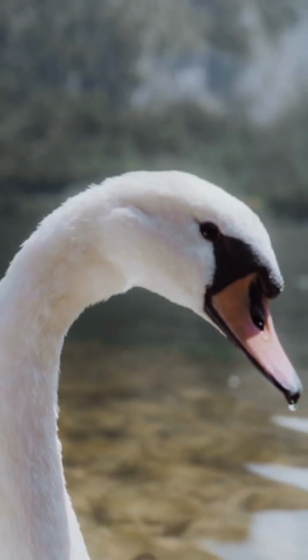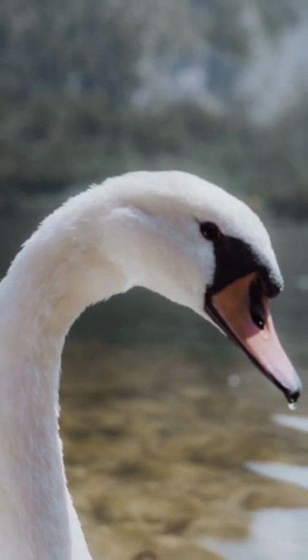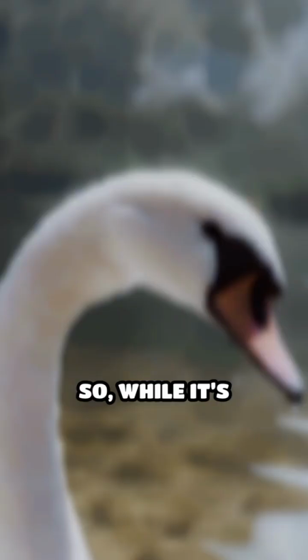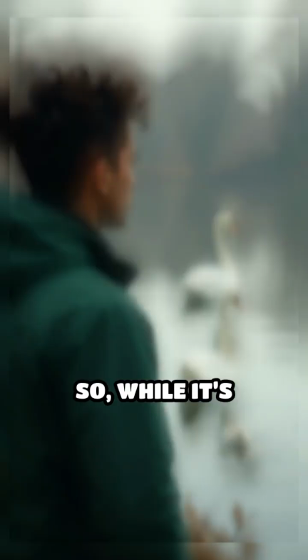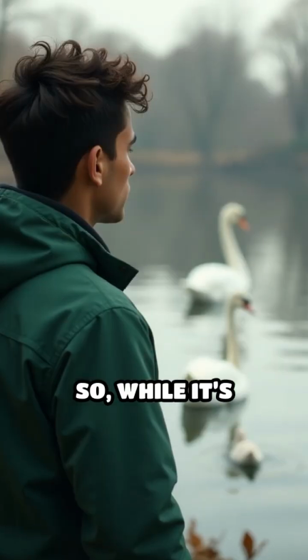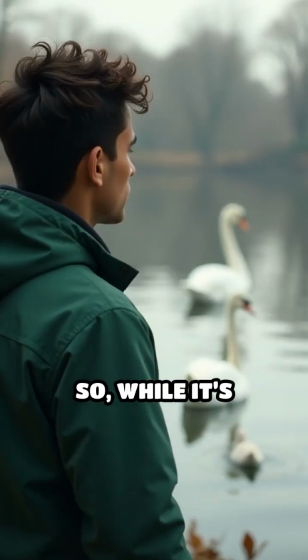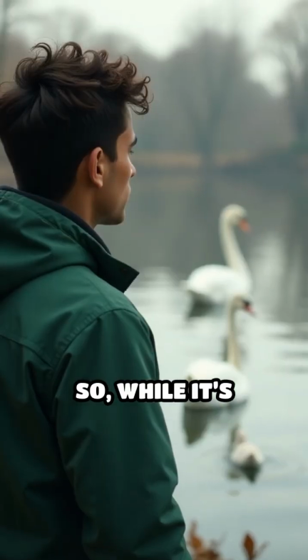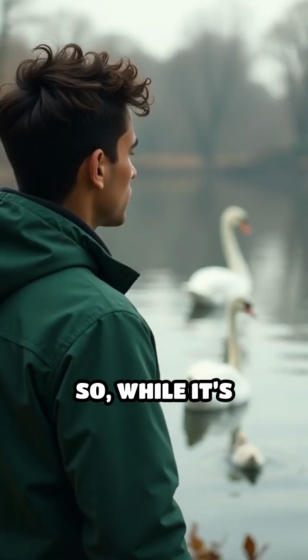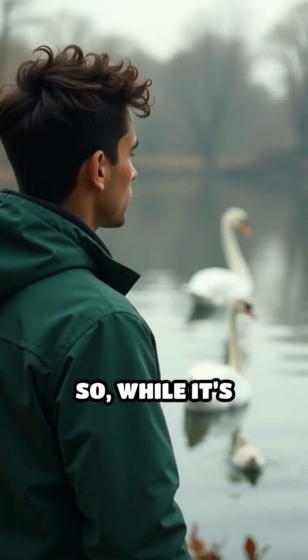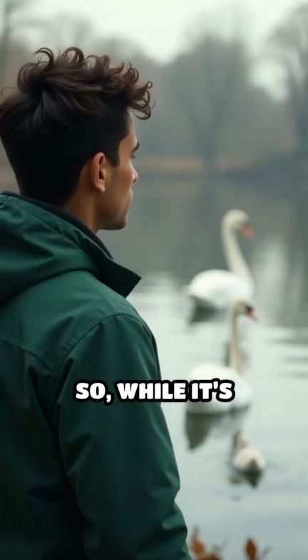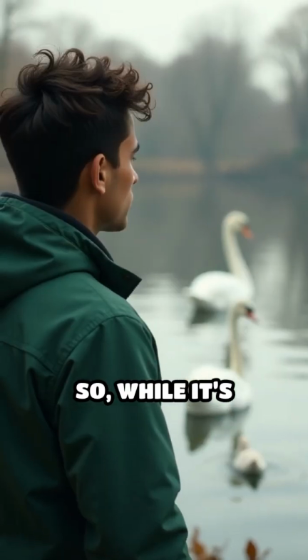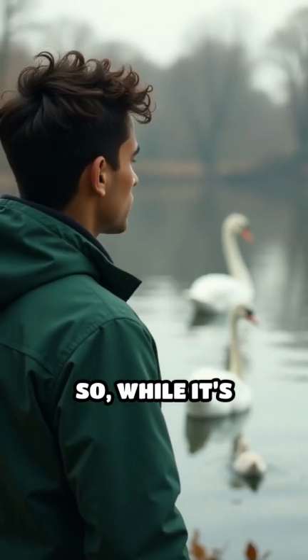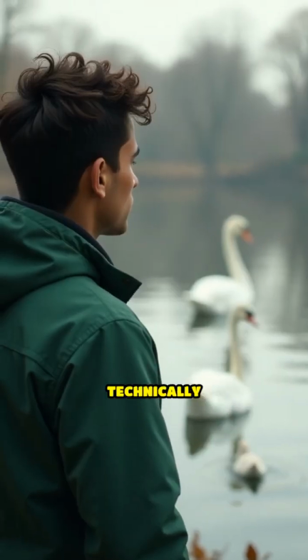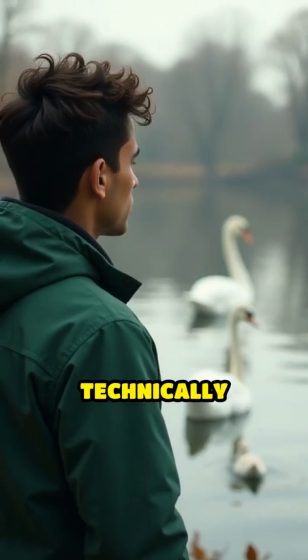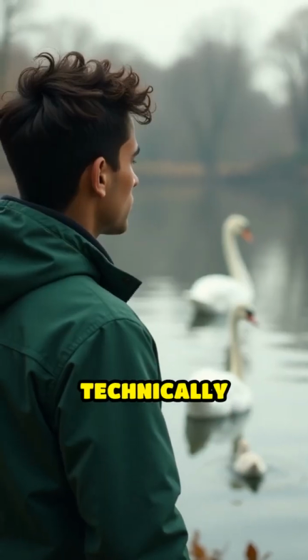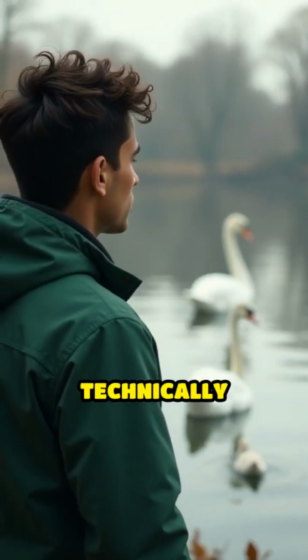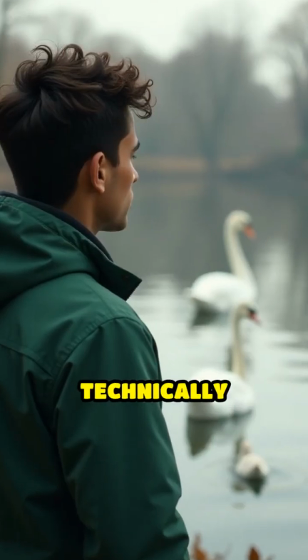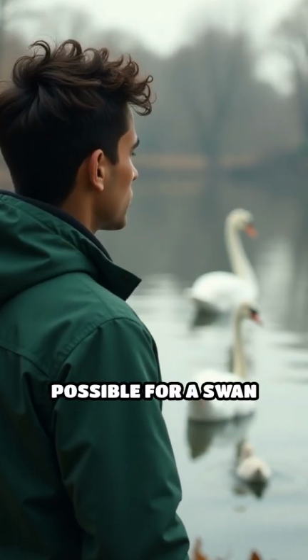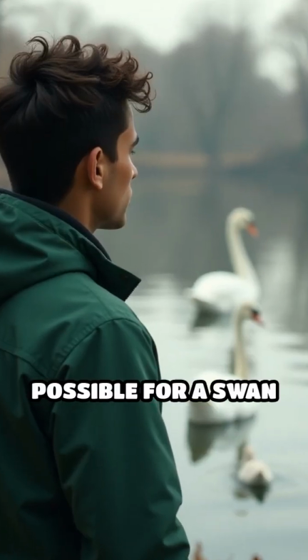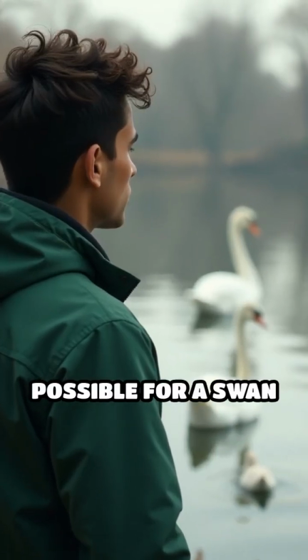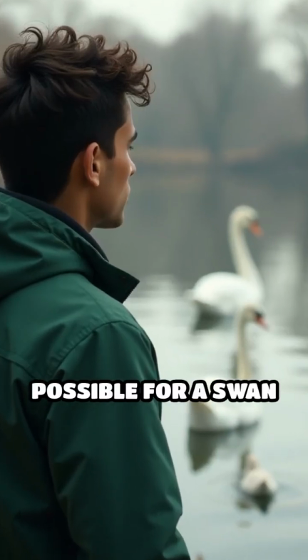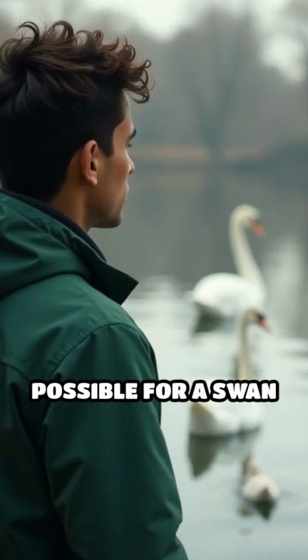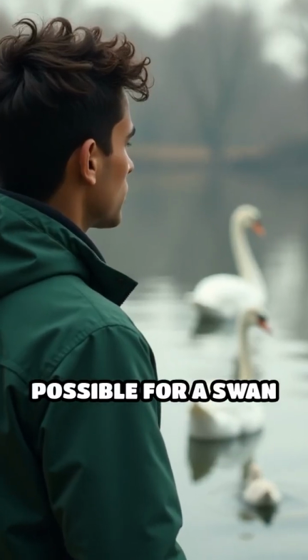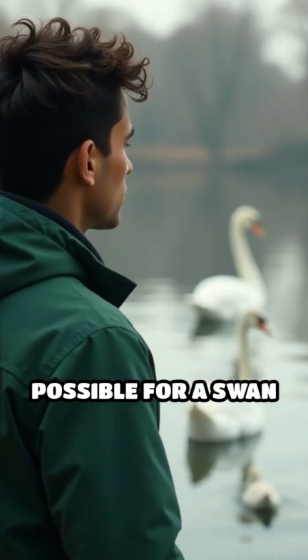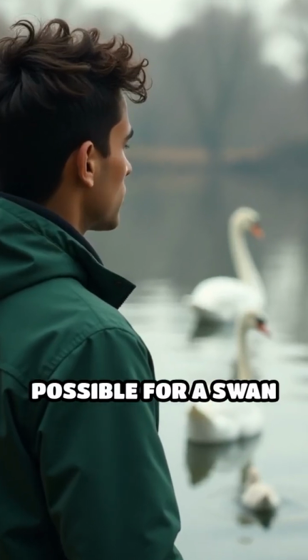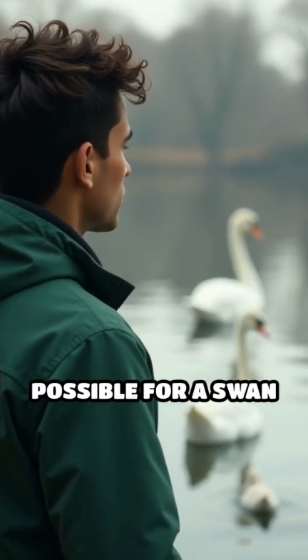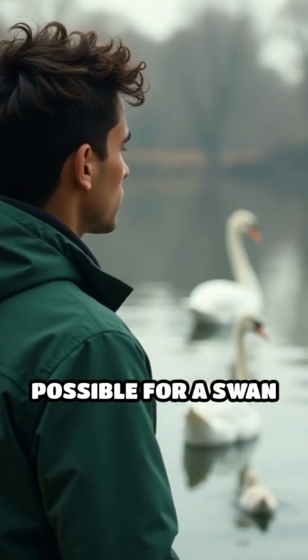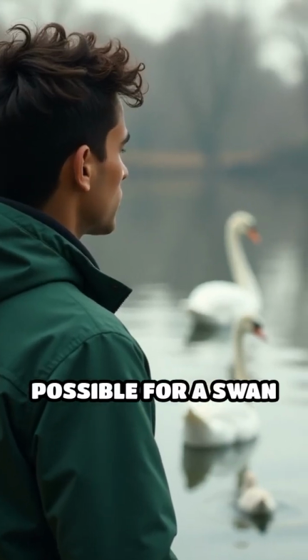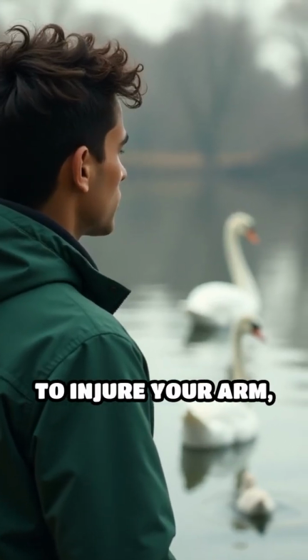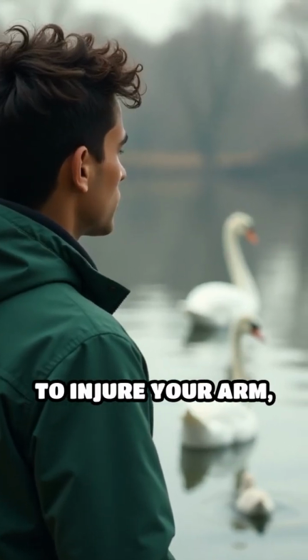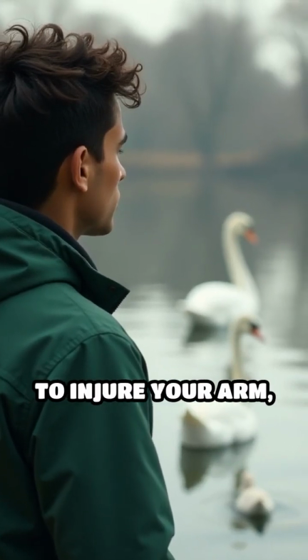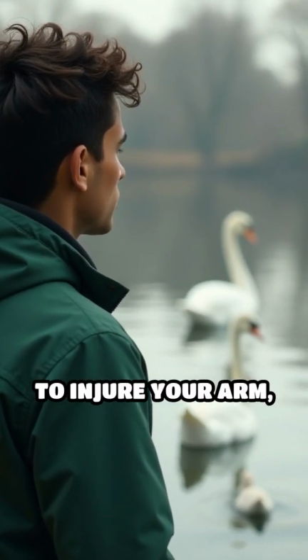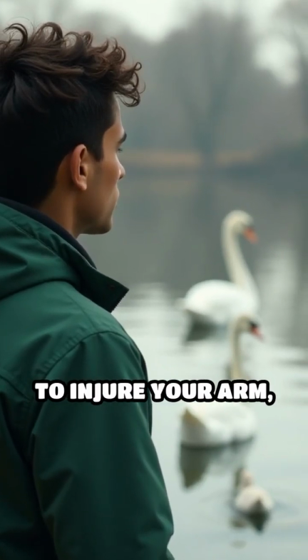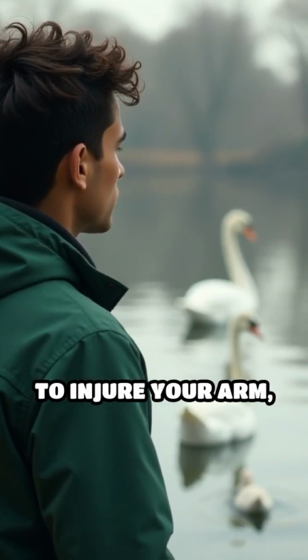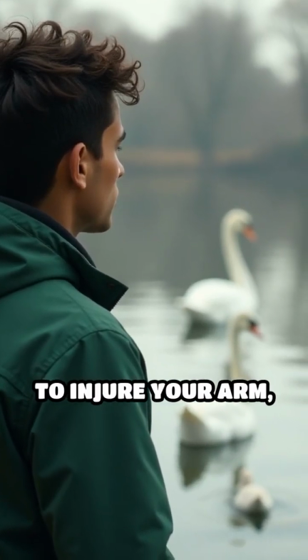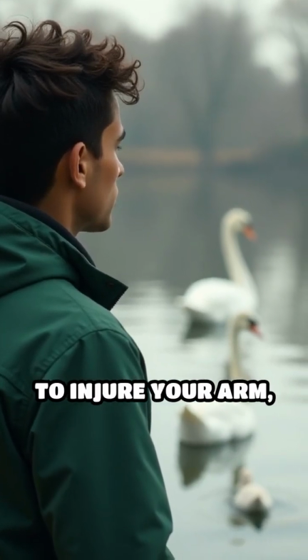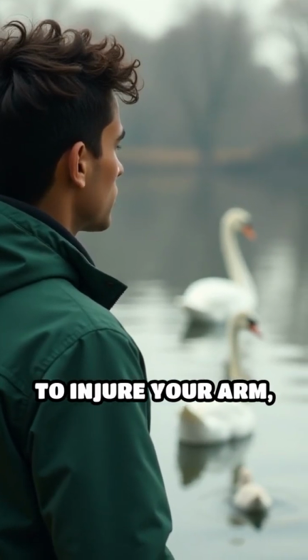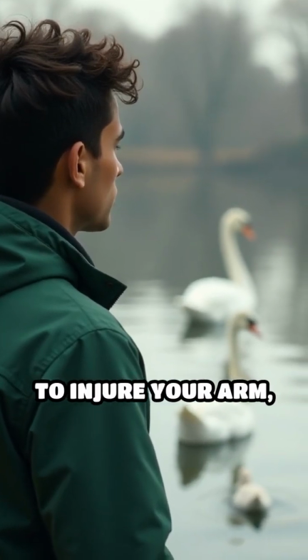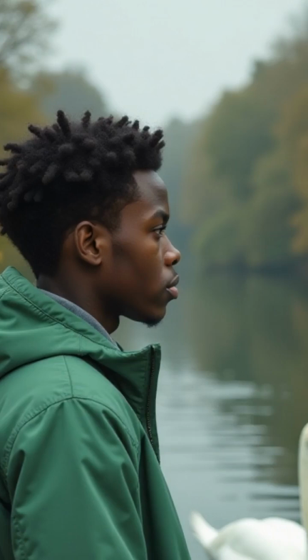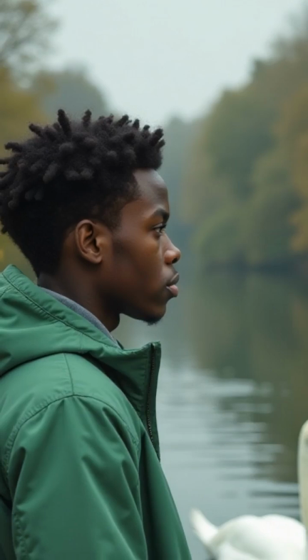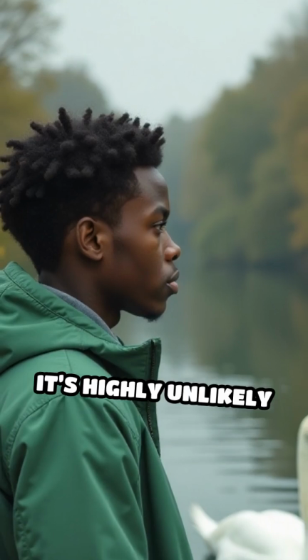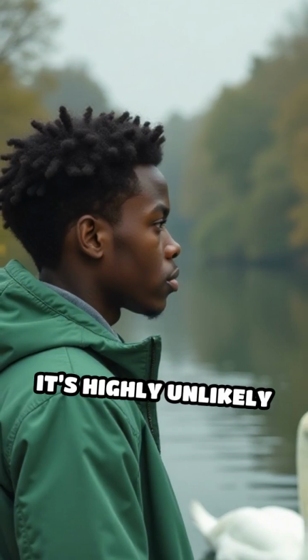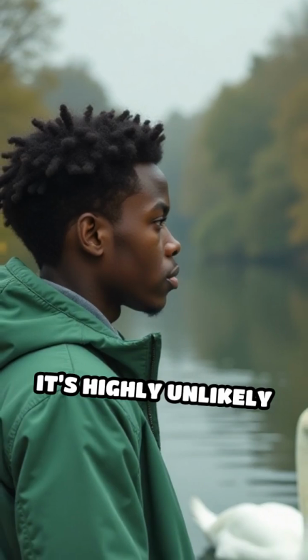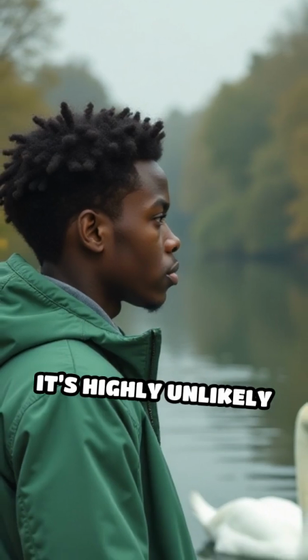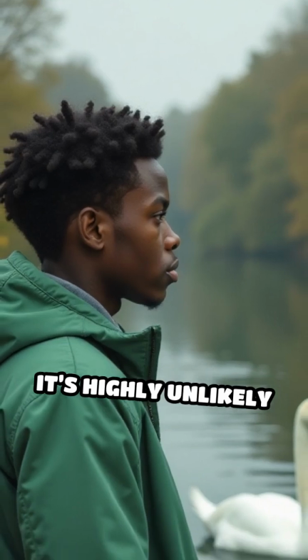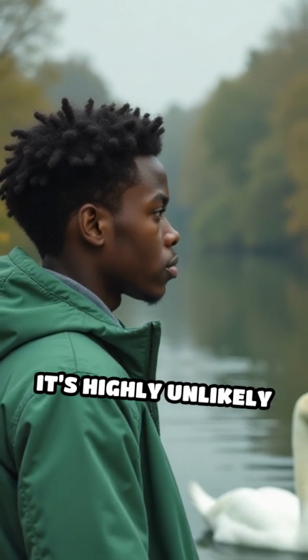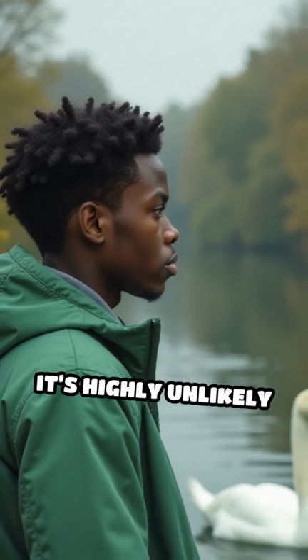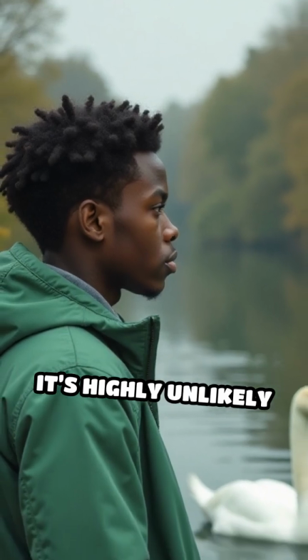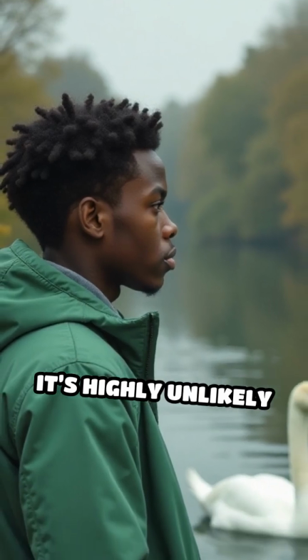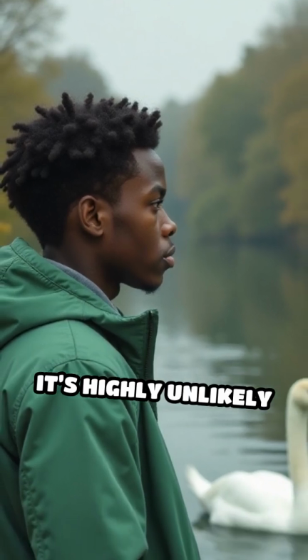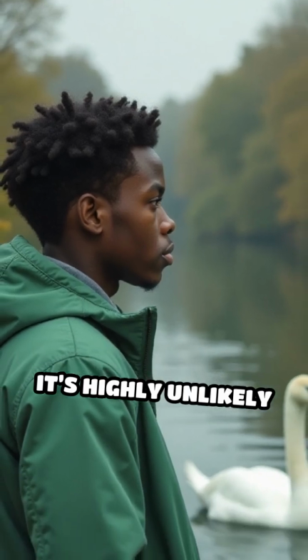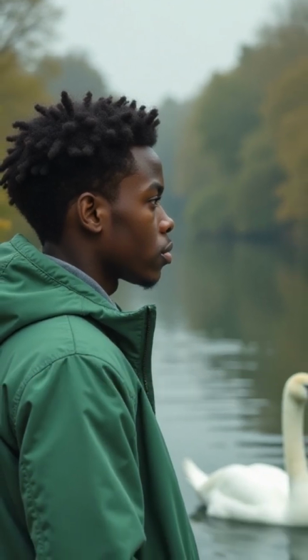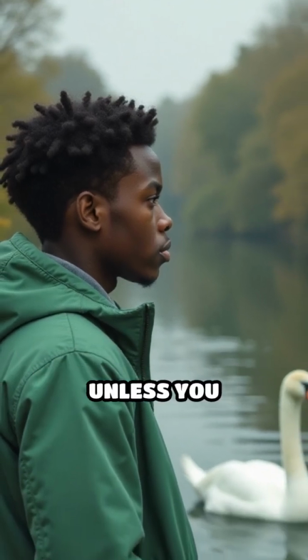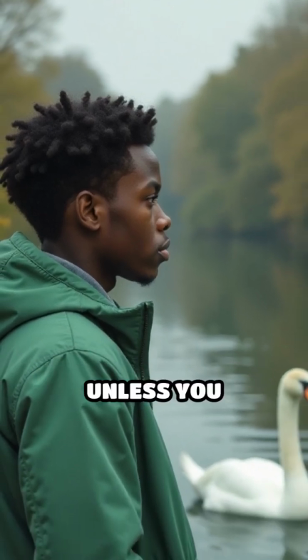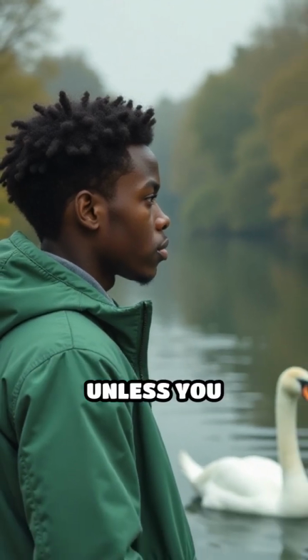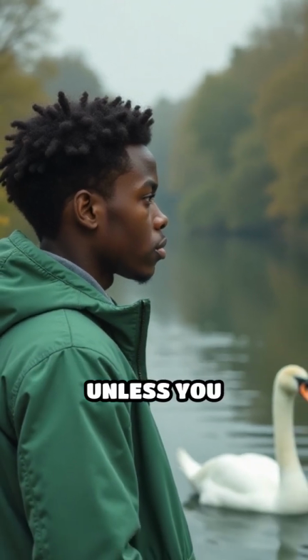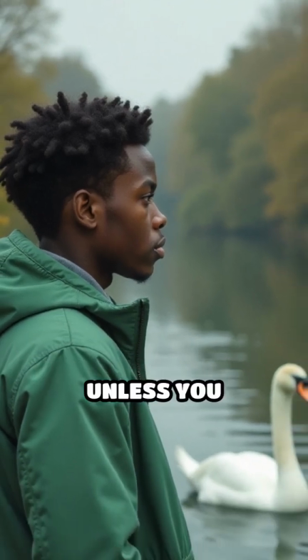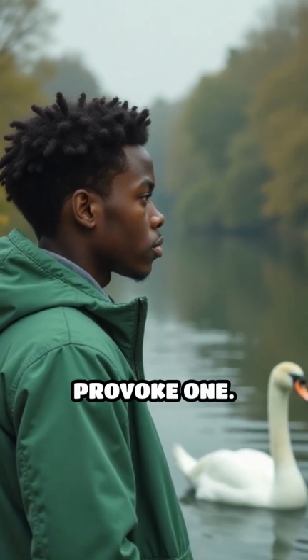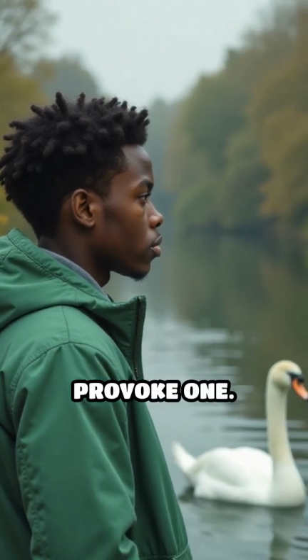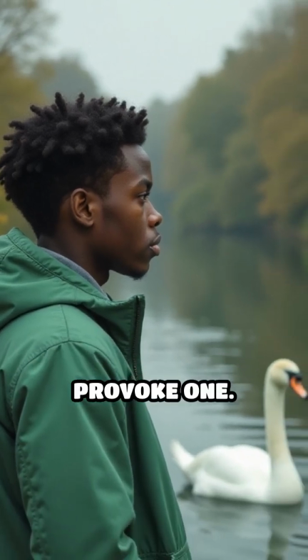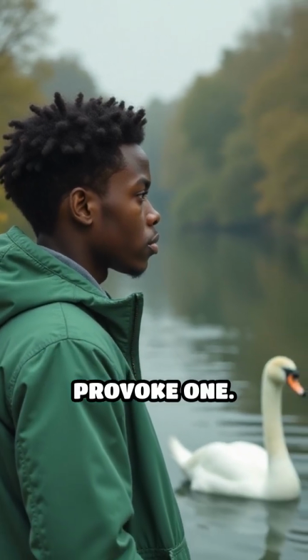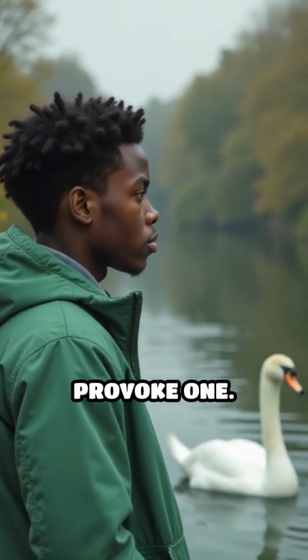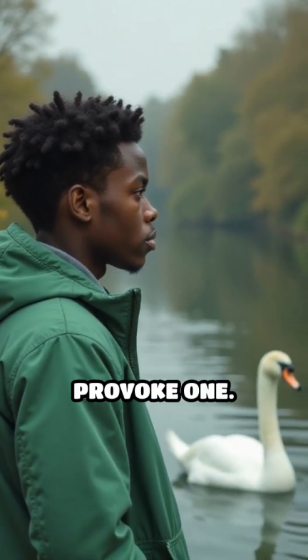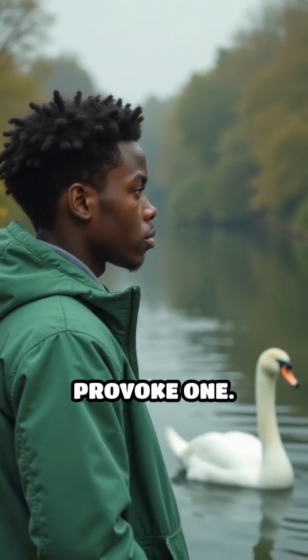While it's technically possible for a swan to injure your arm, it's highly unlikely unless you provoke one.